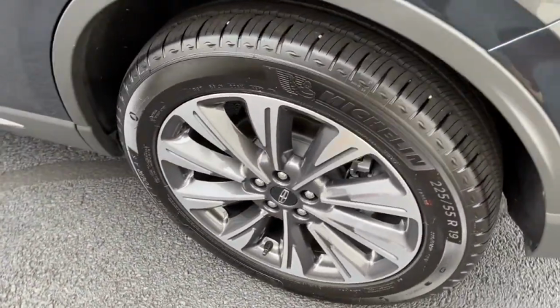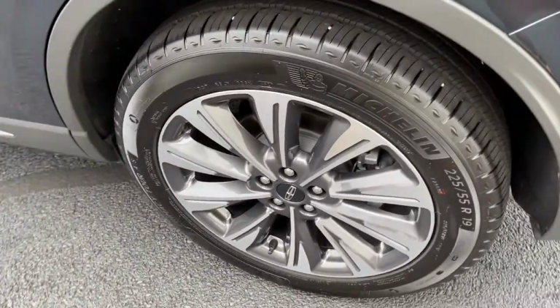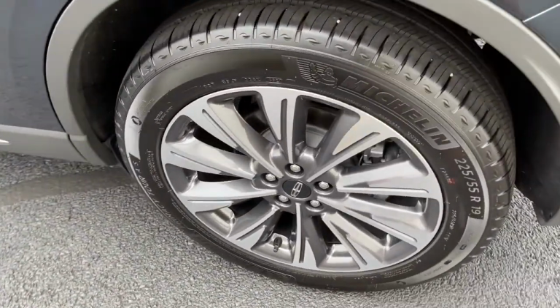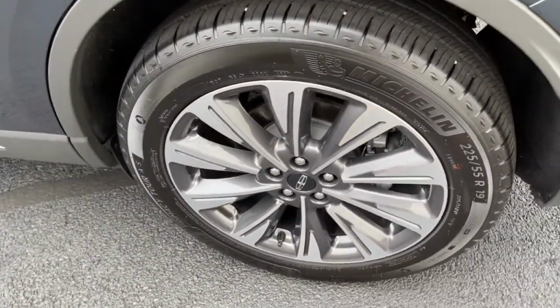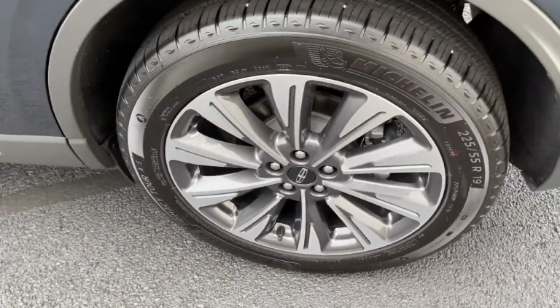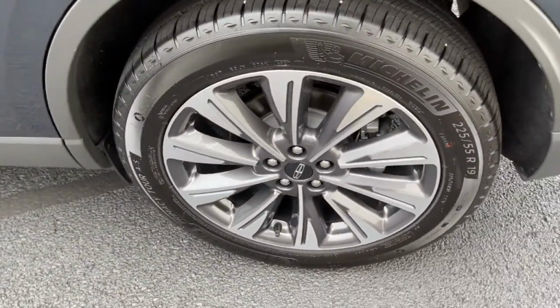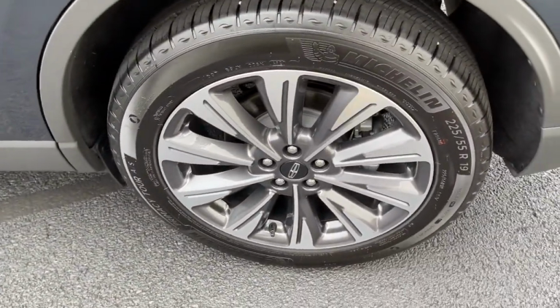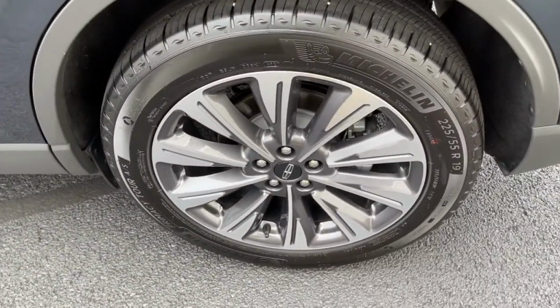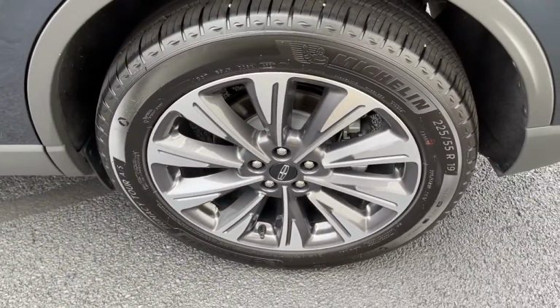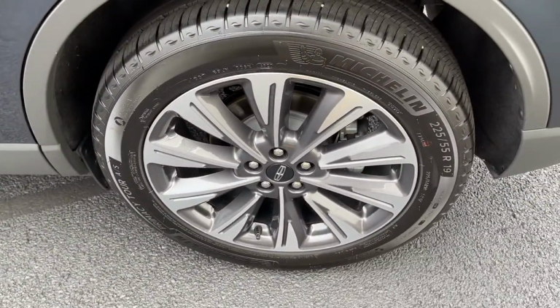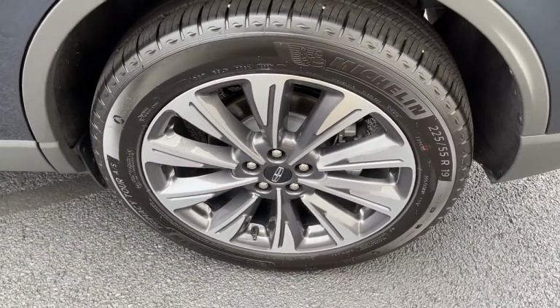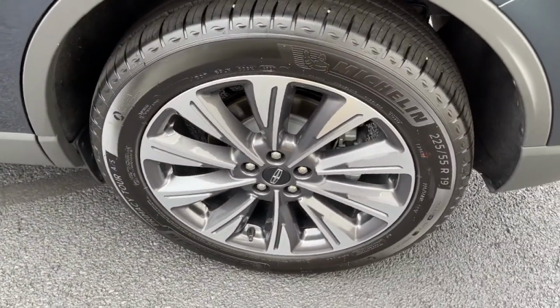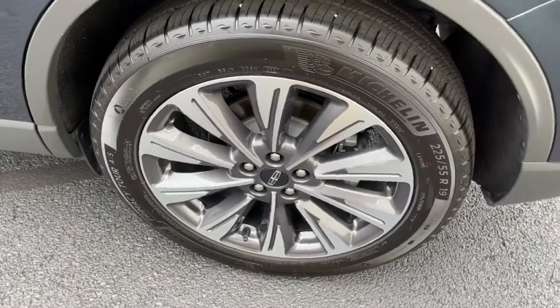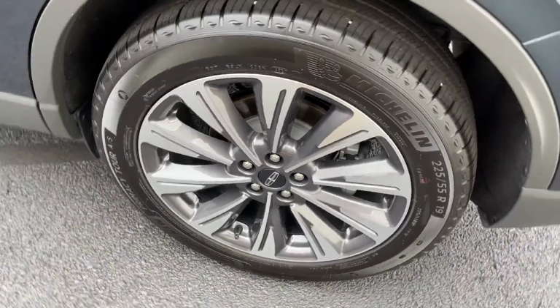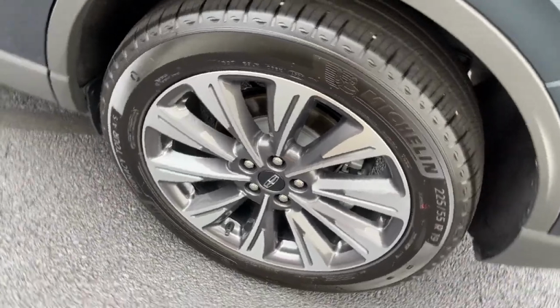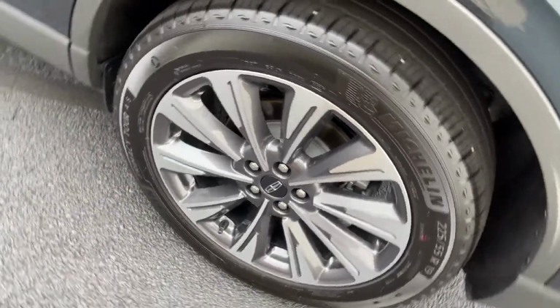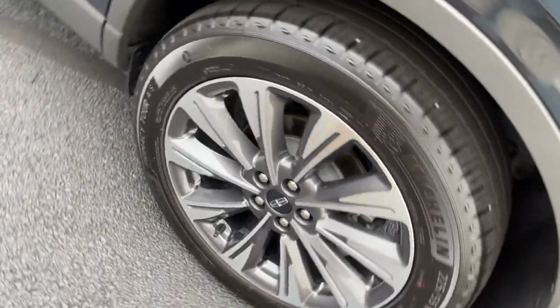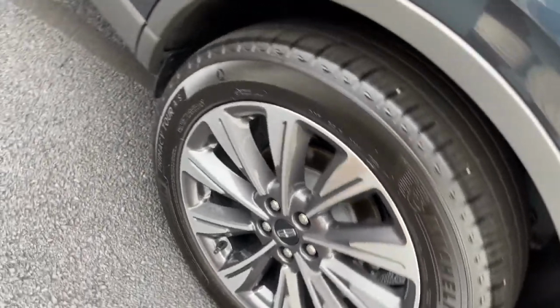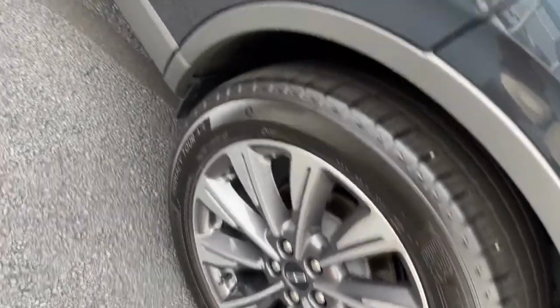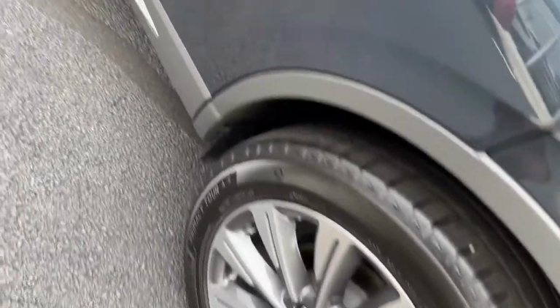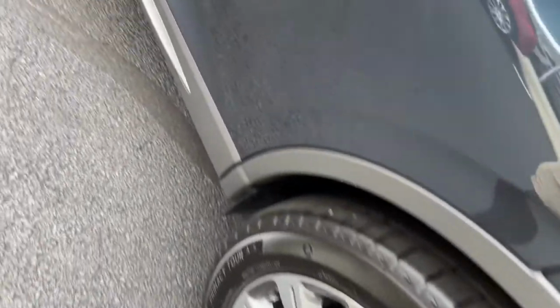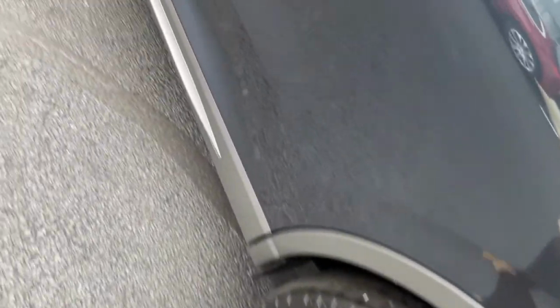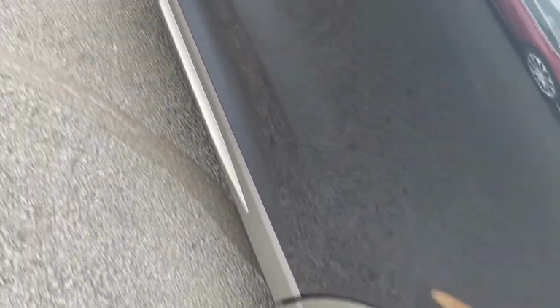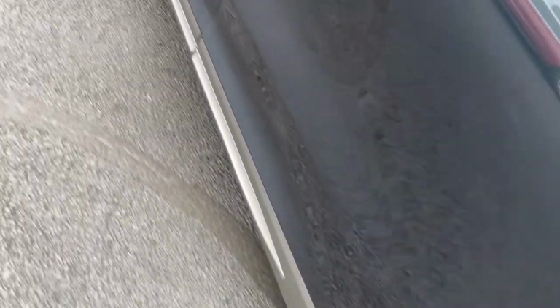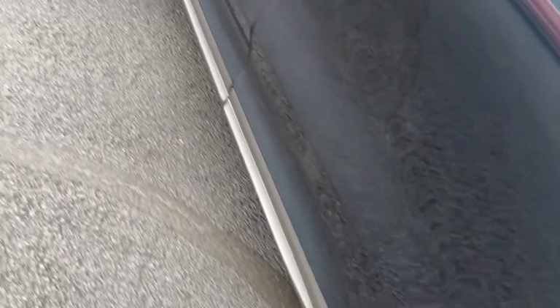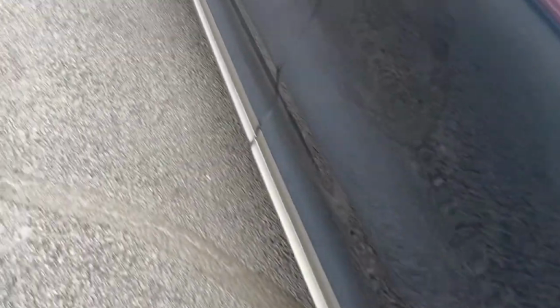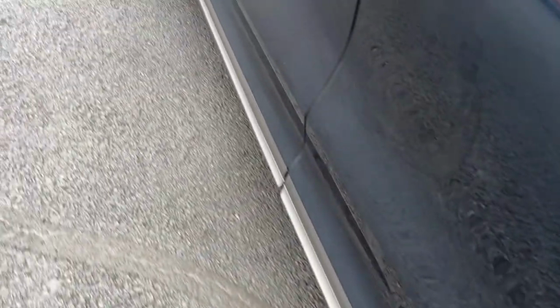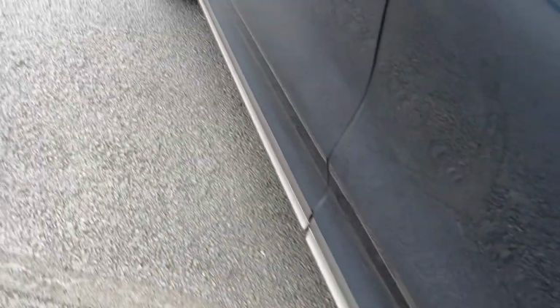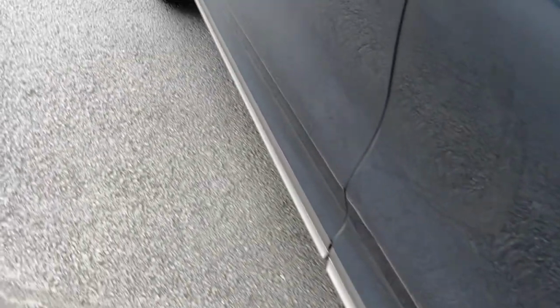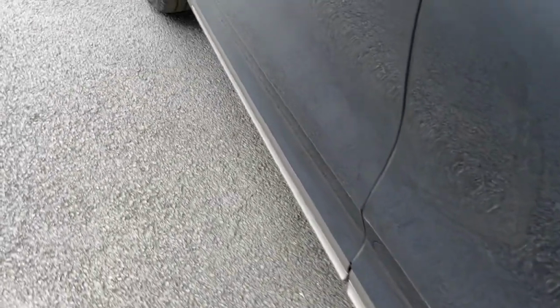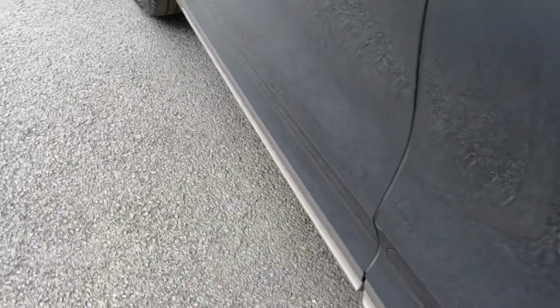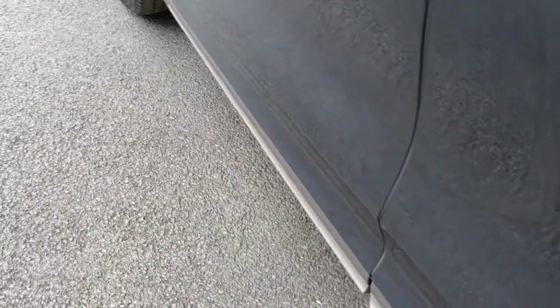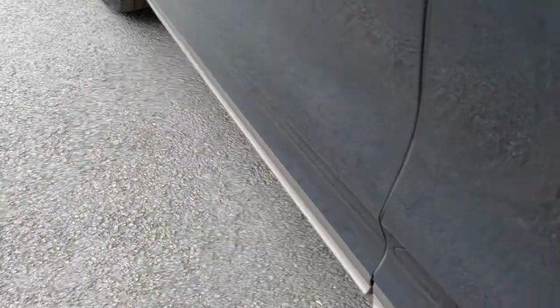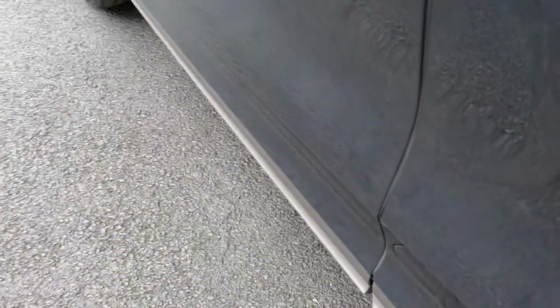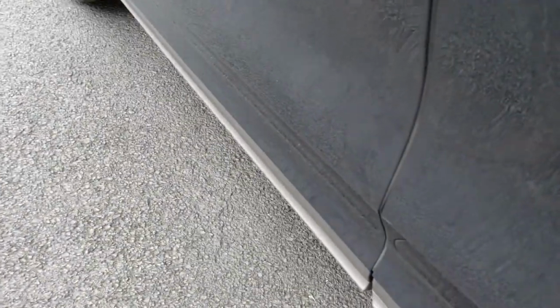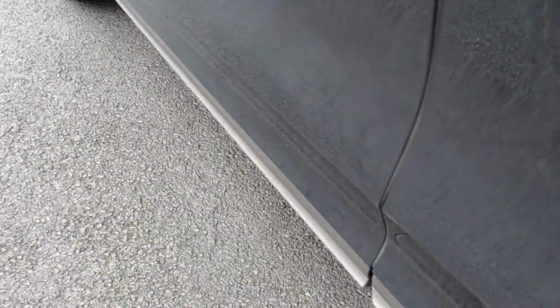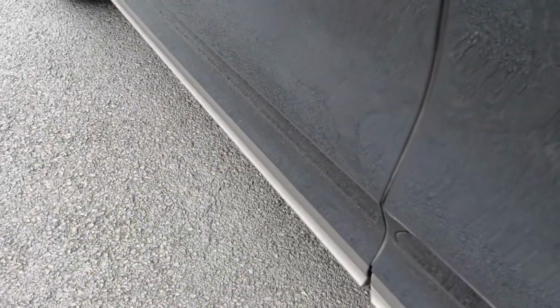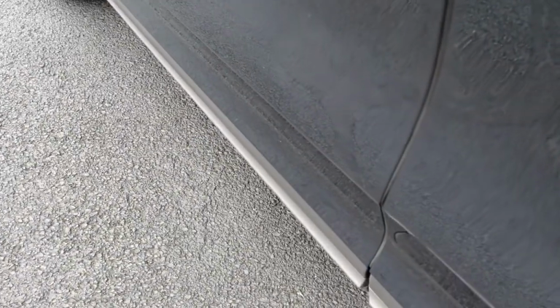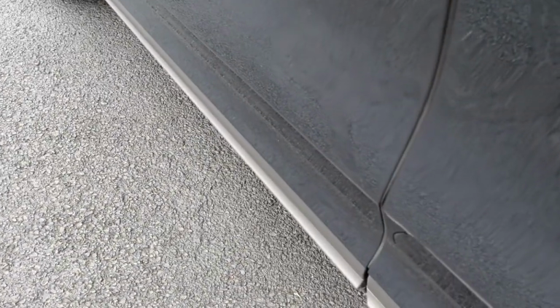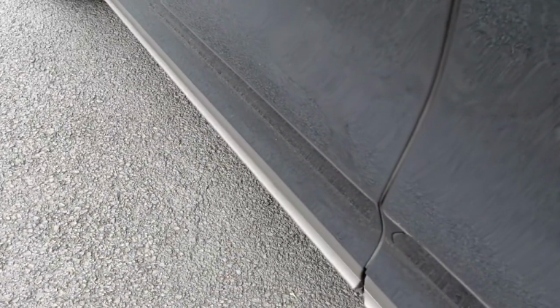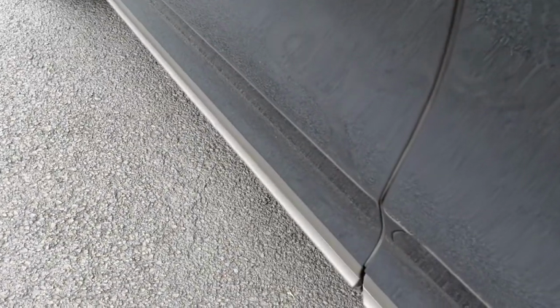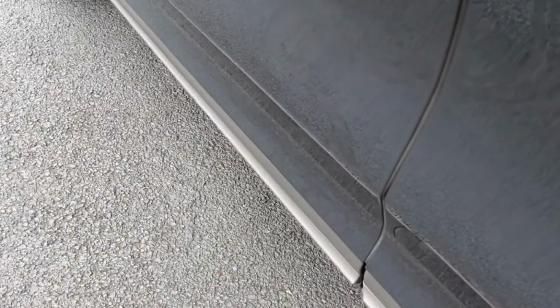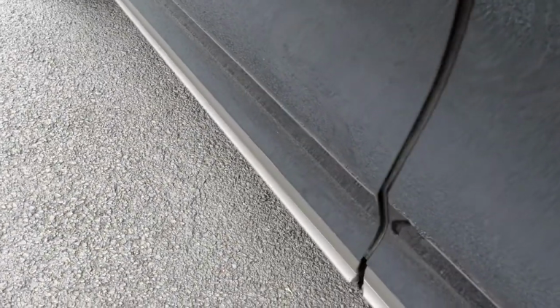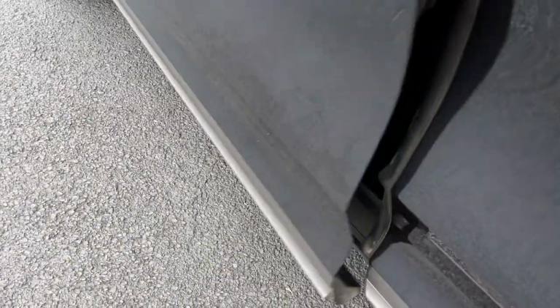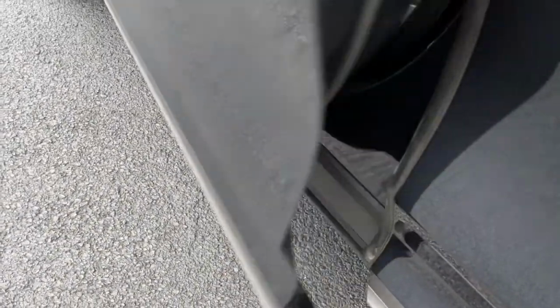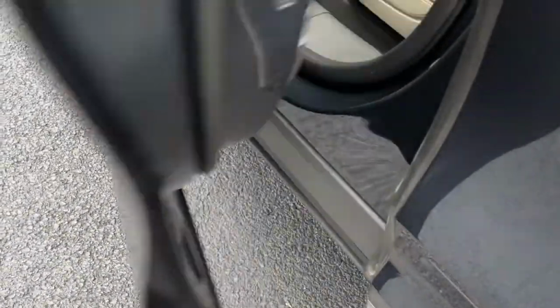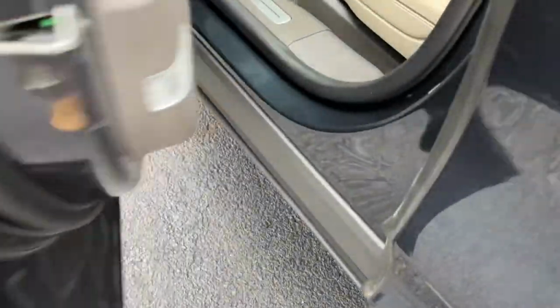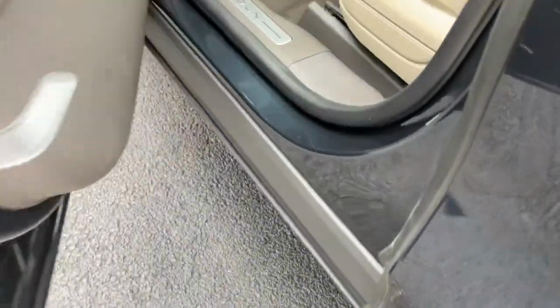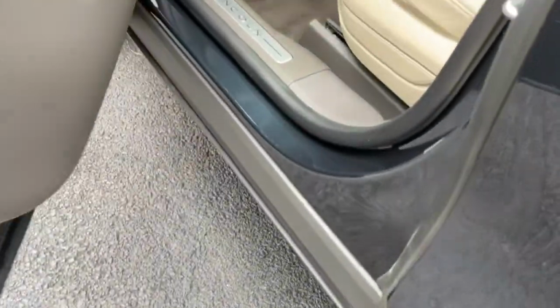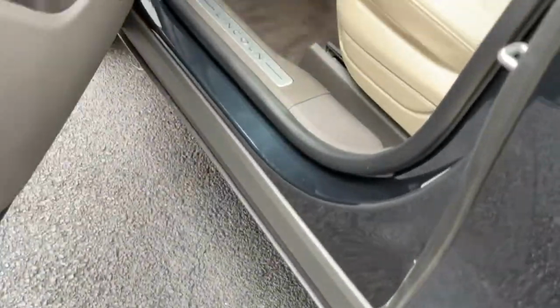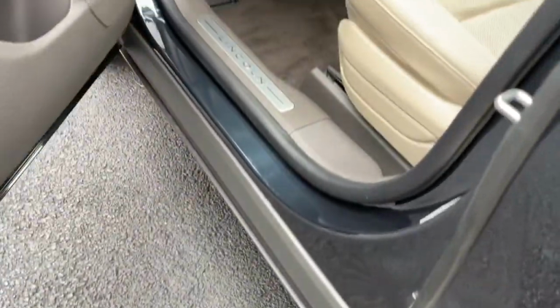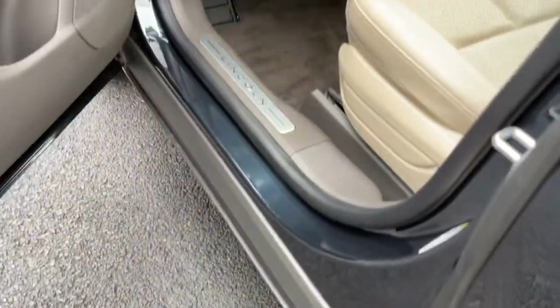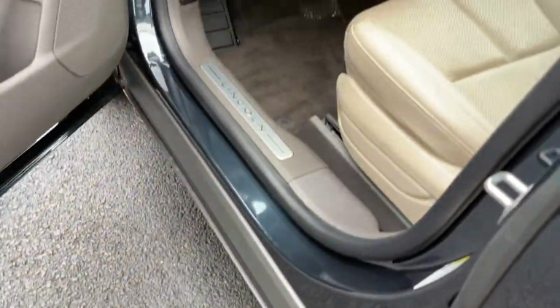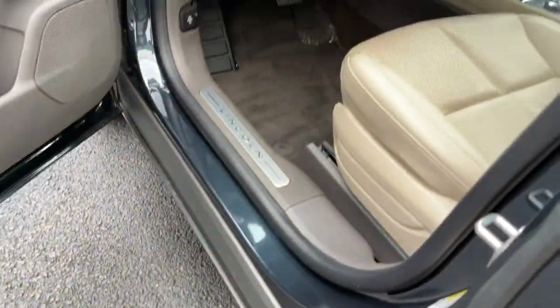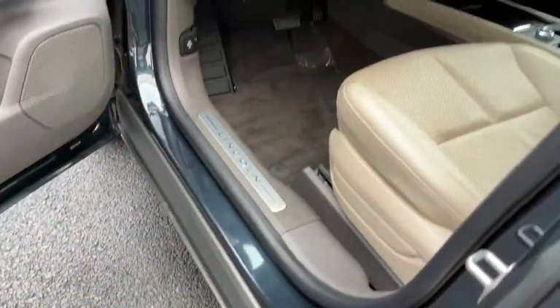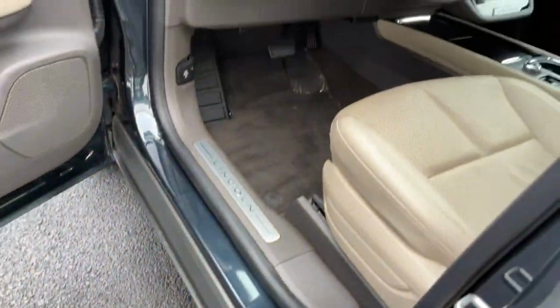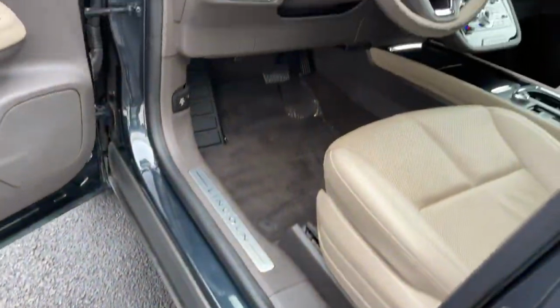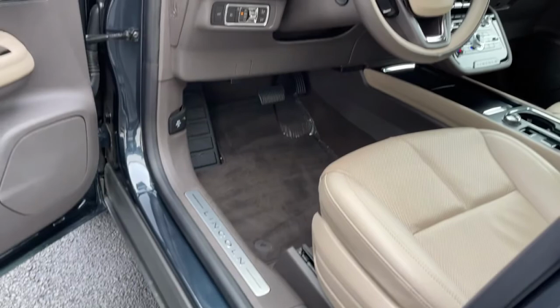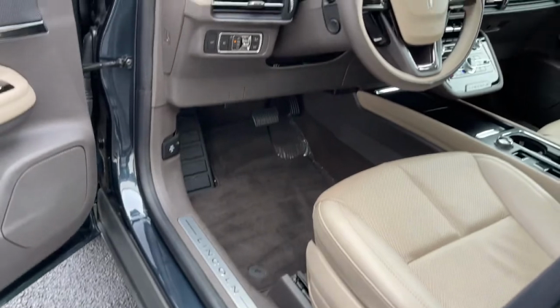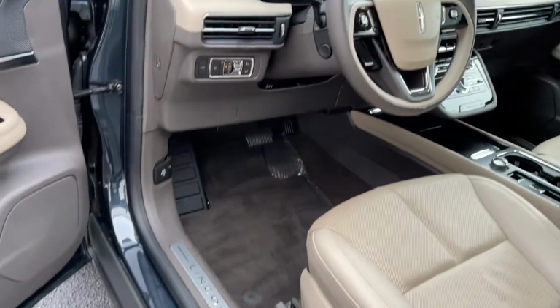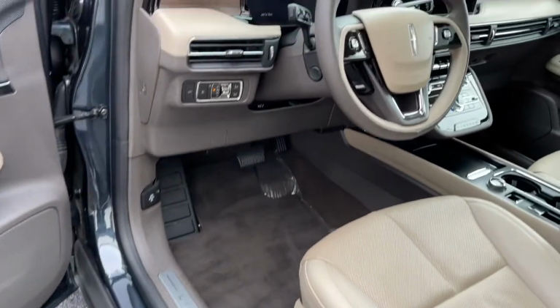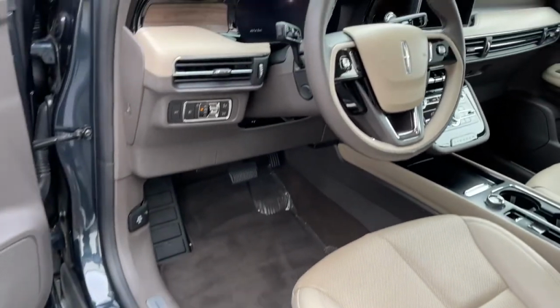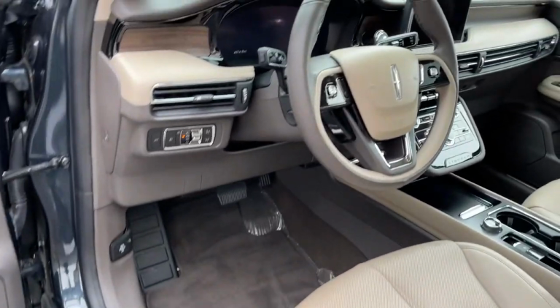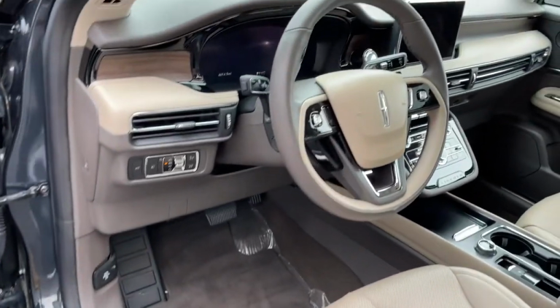Power liftgate, lane-keeping assist, remote engine start, power passenger seat, woodgrain interior trim.